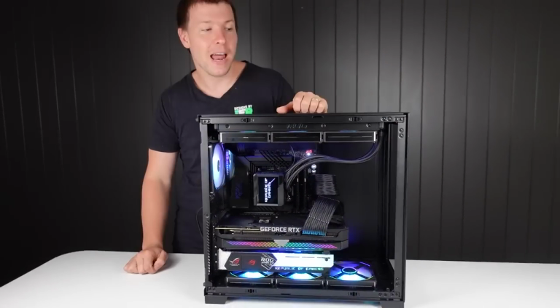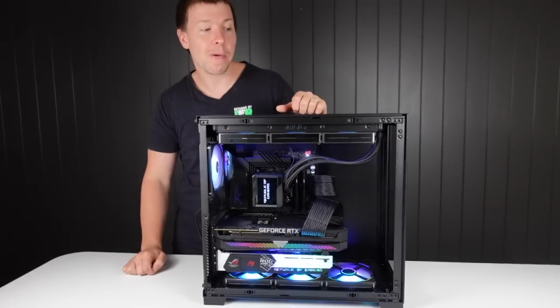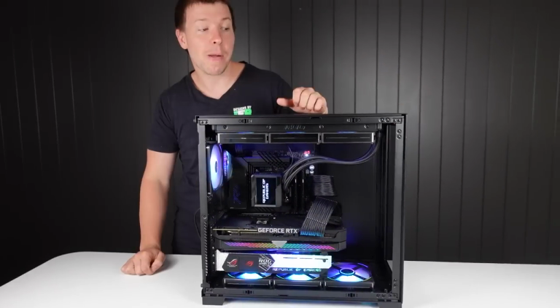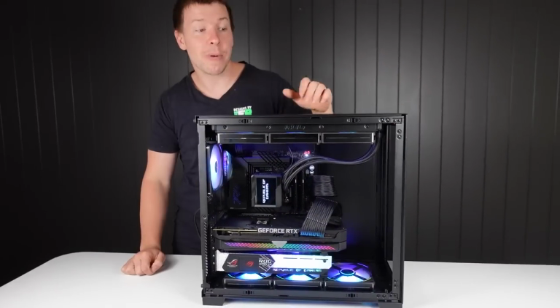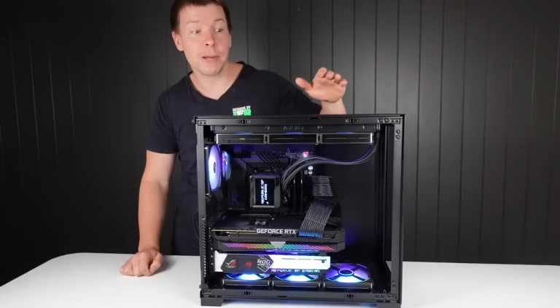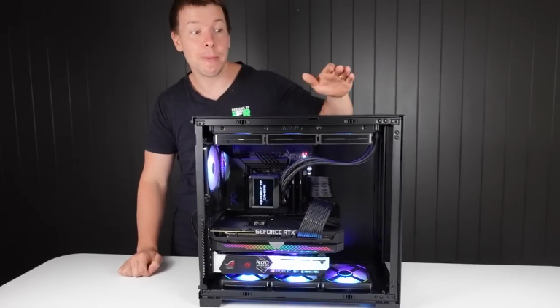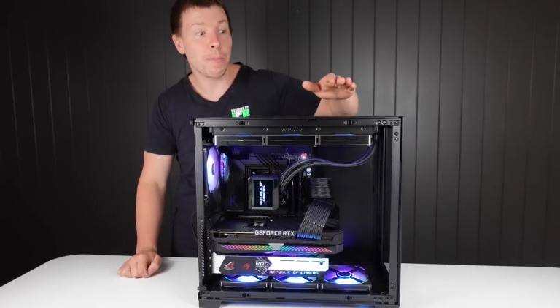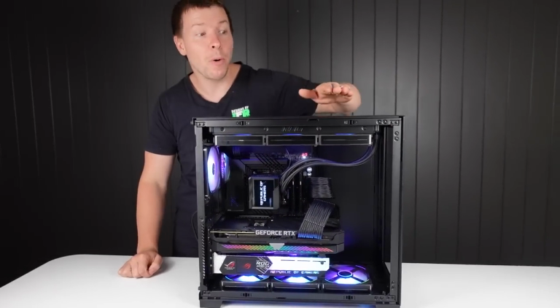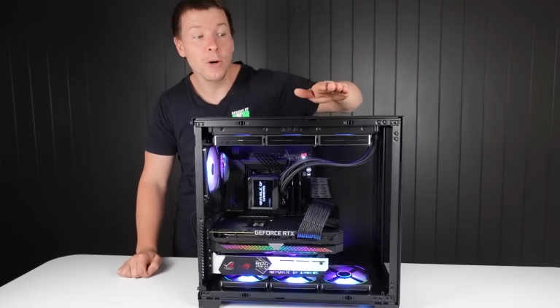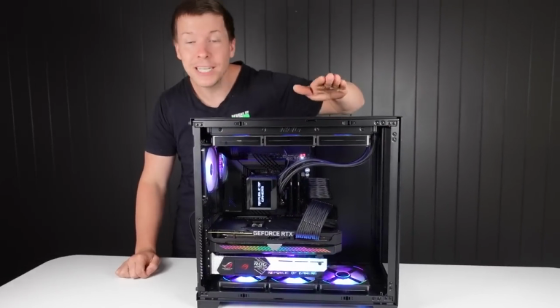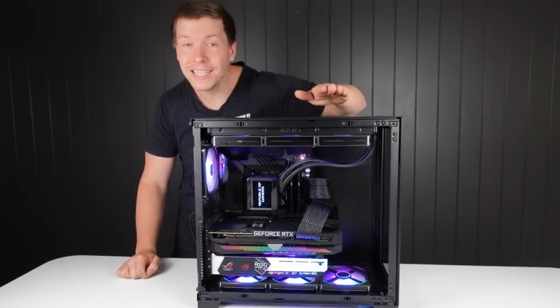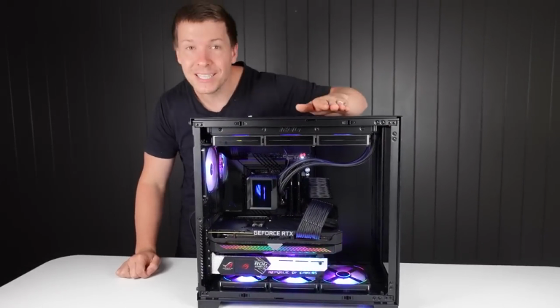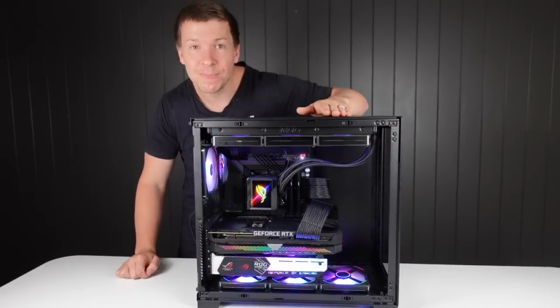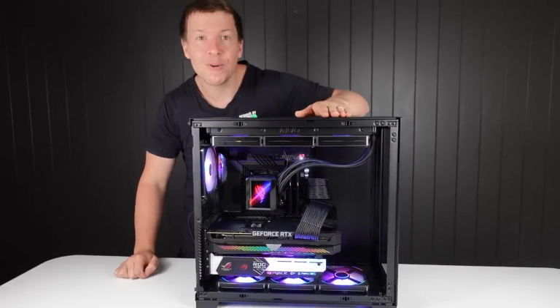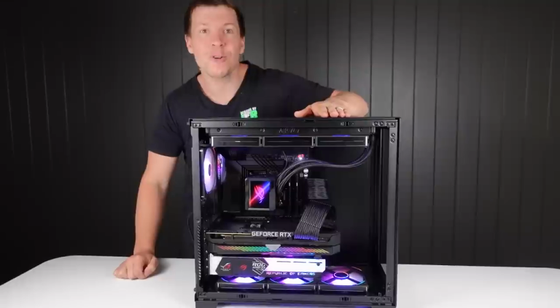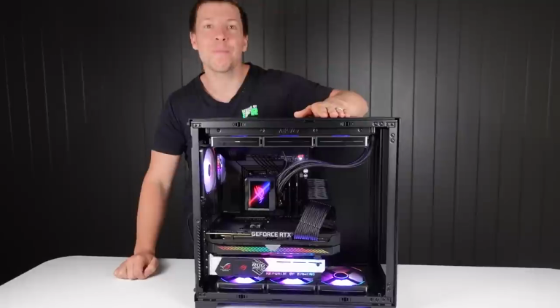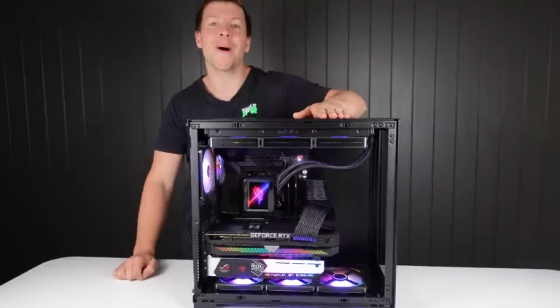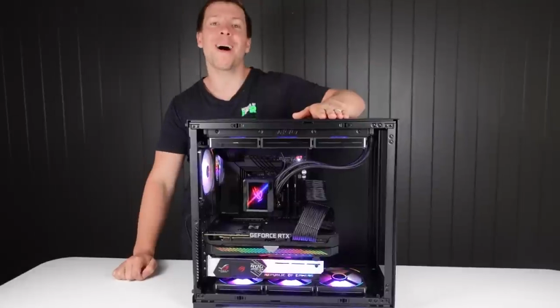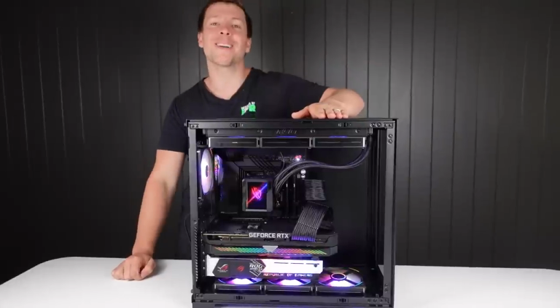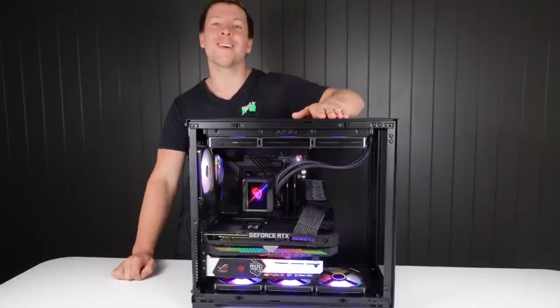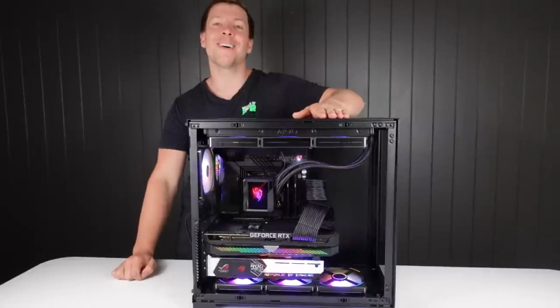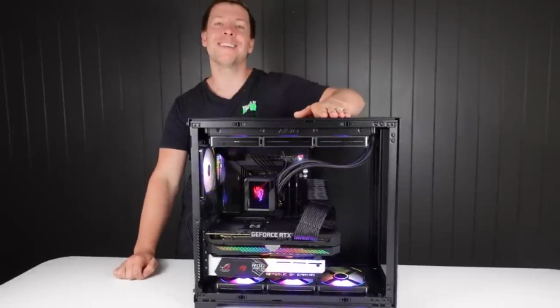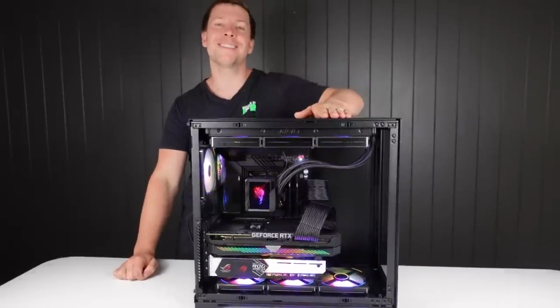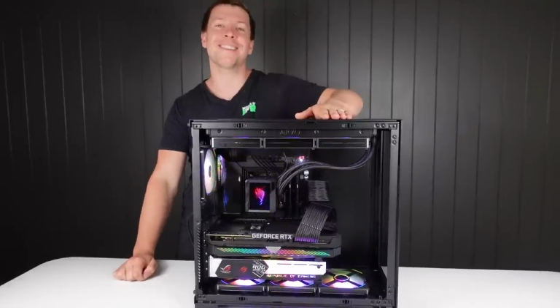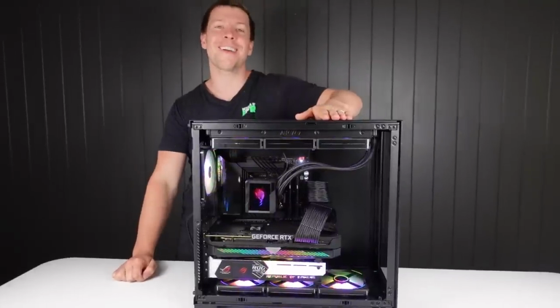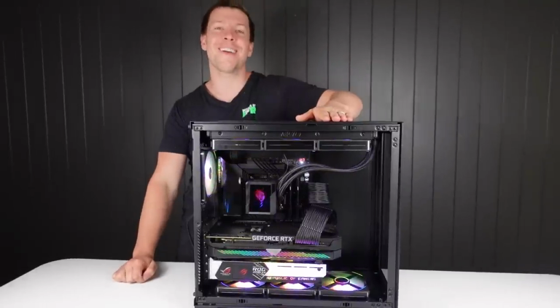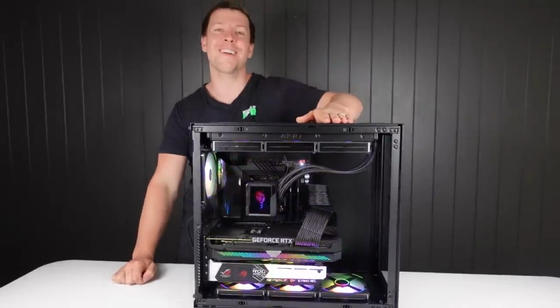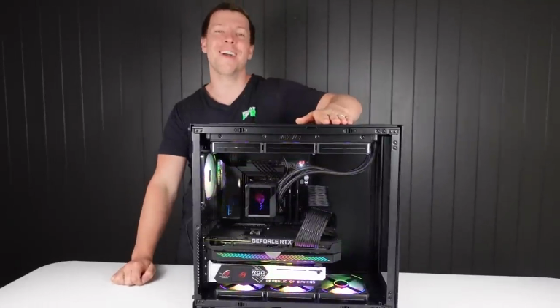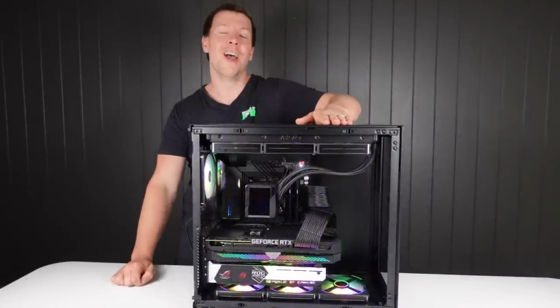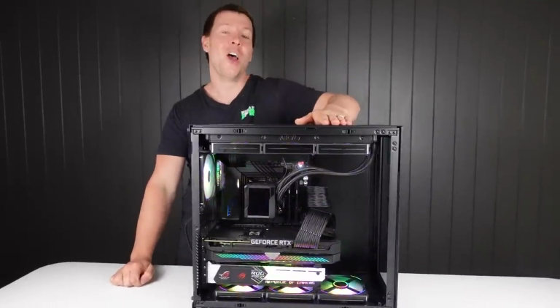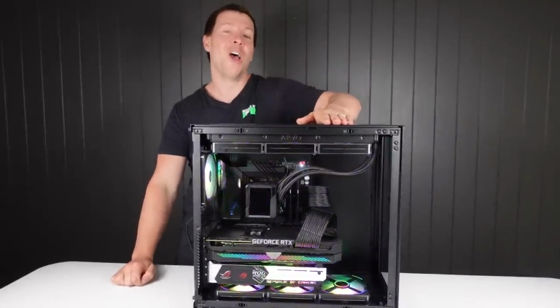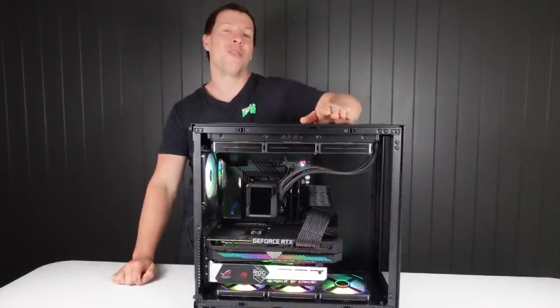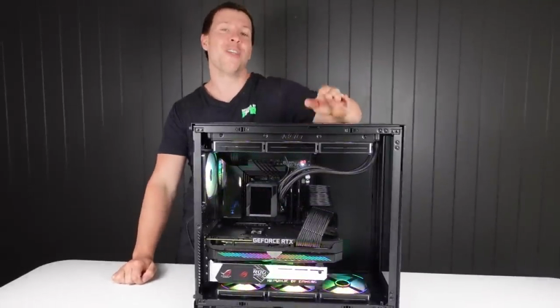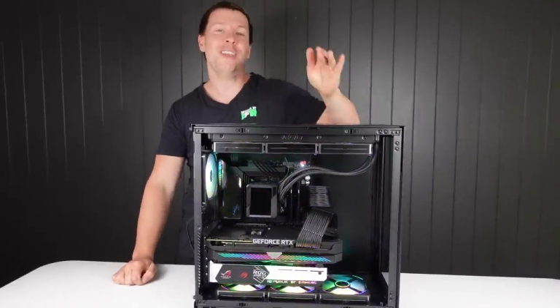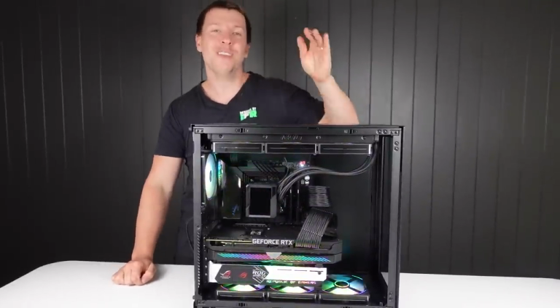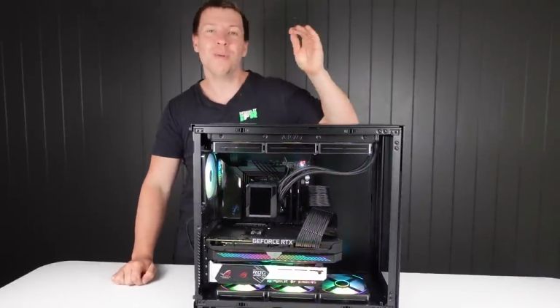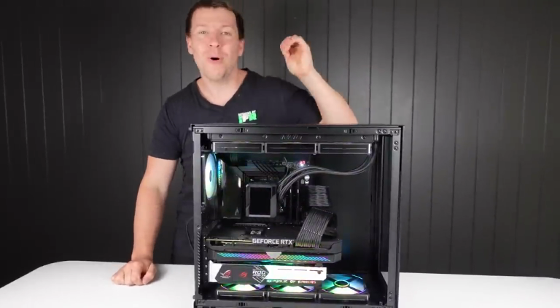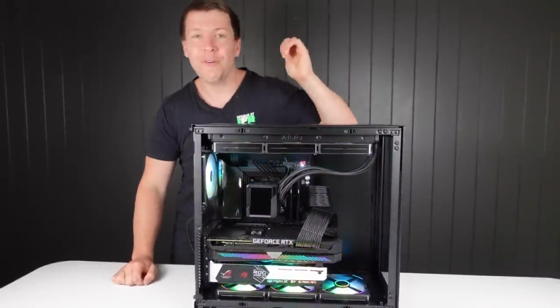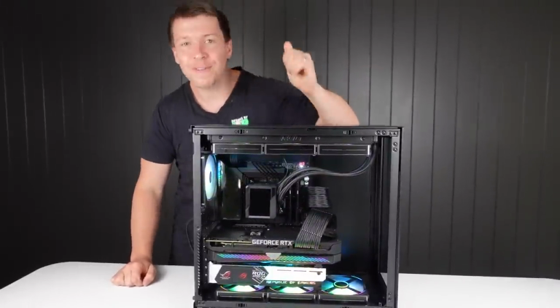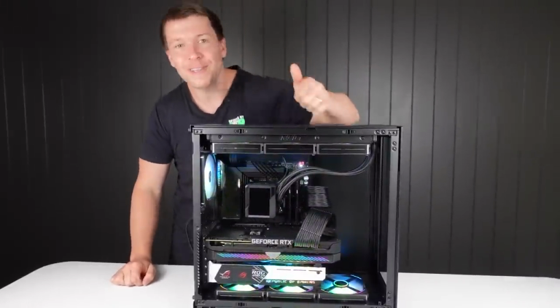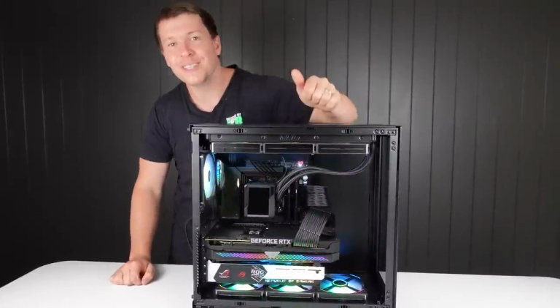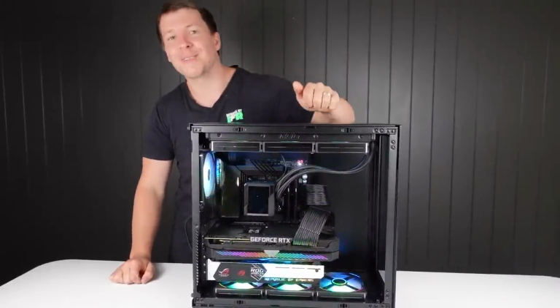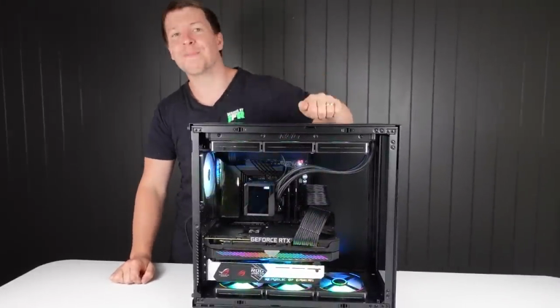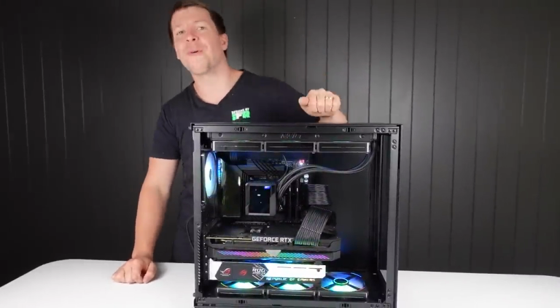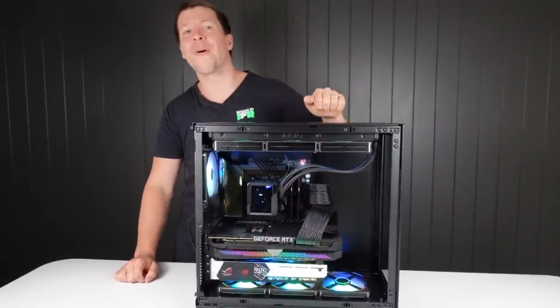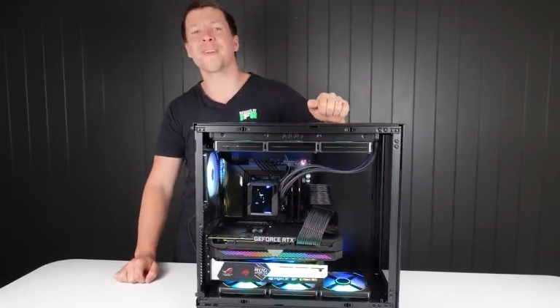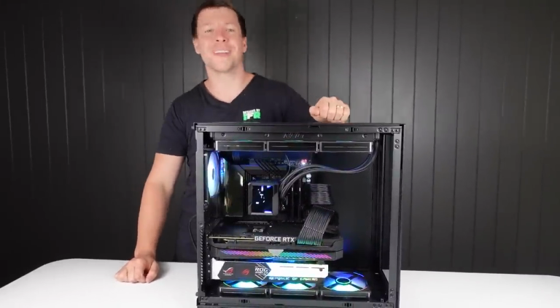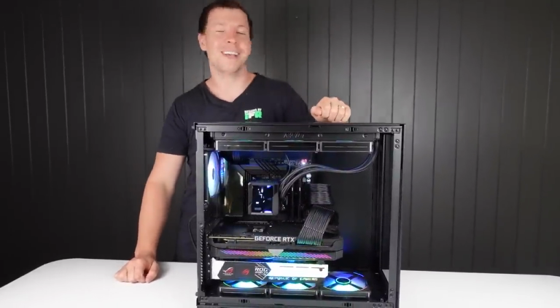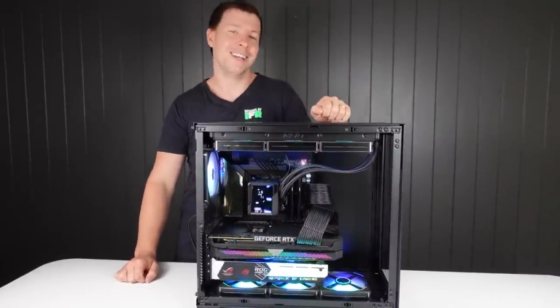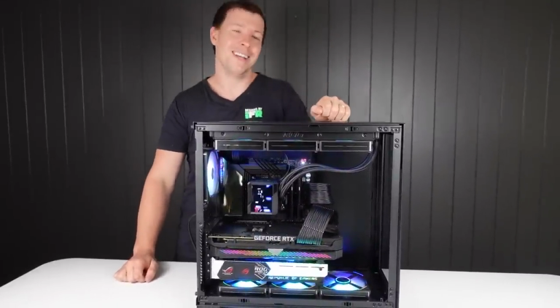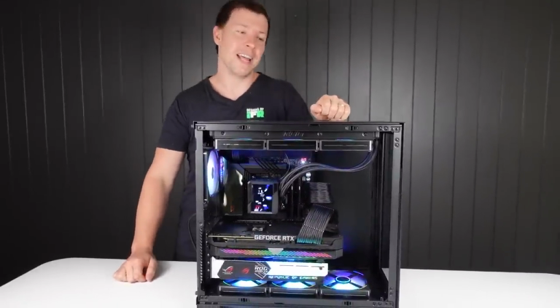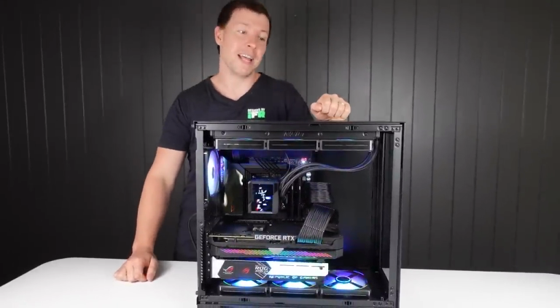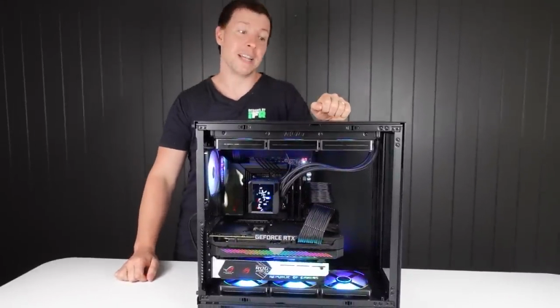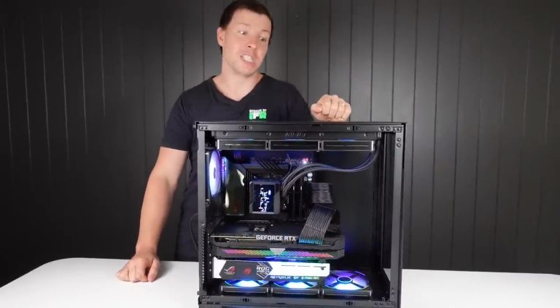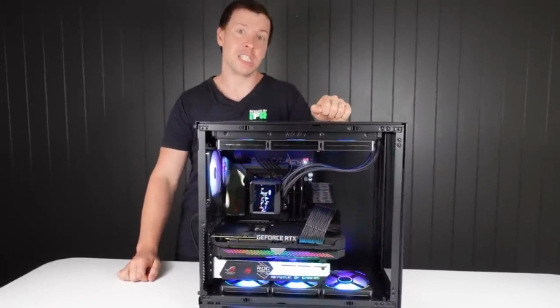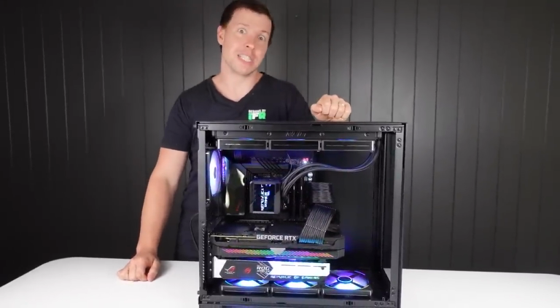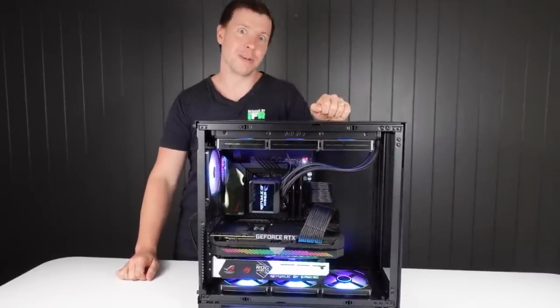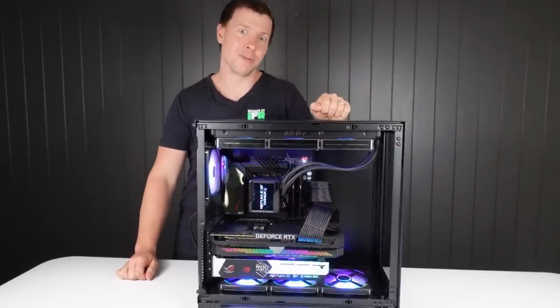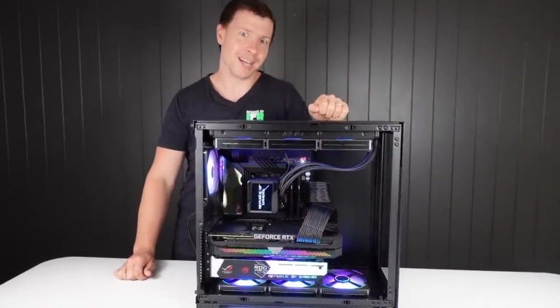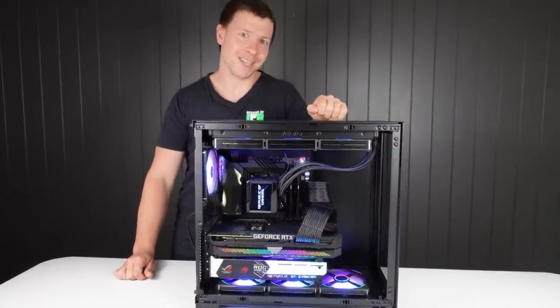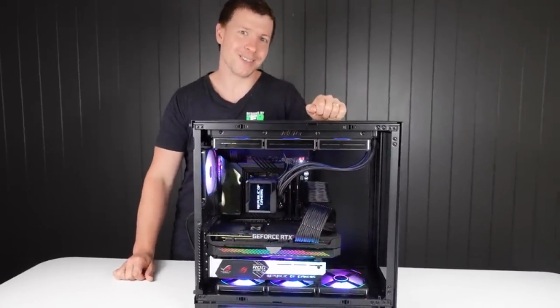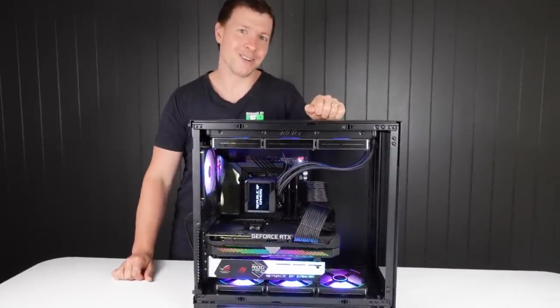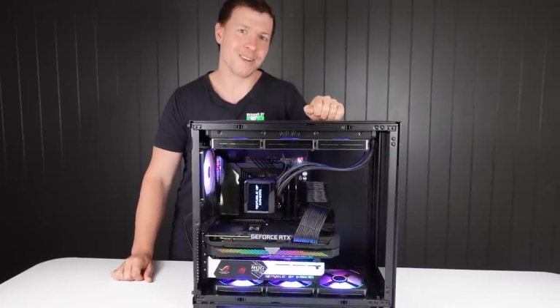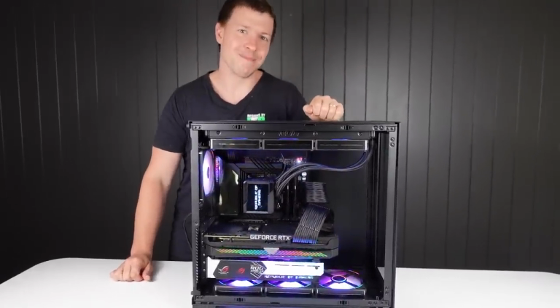We're going to be pulling this build apart, so thank you all for your support and until next time.